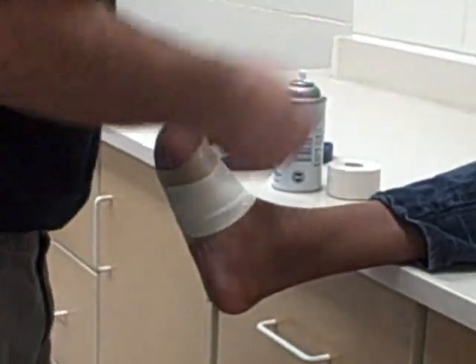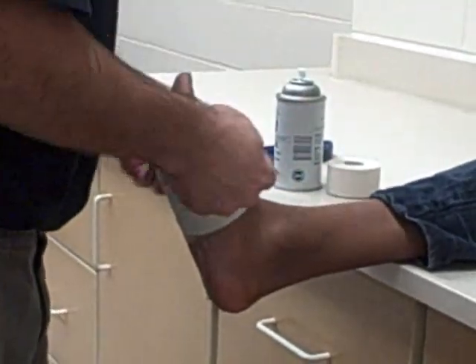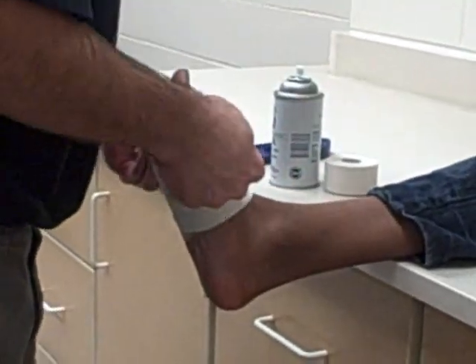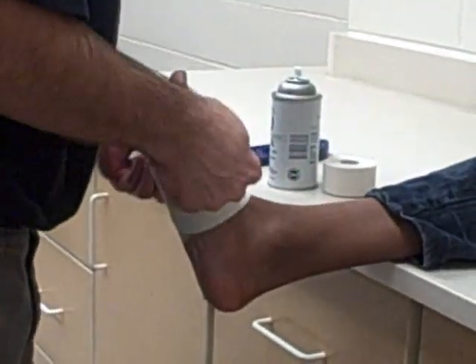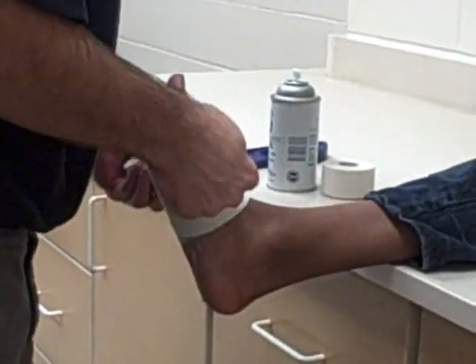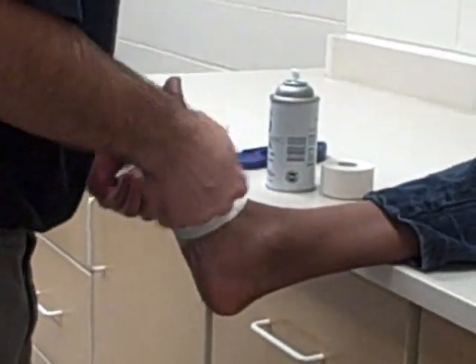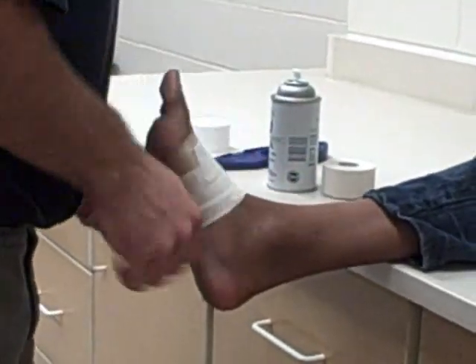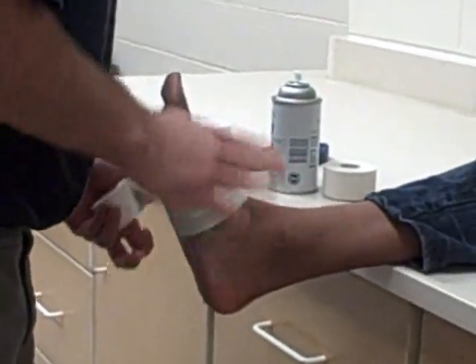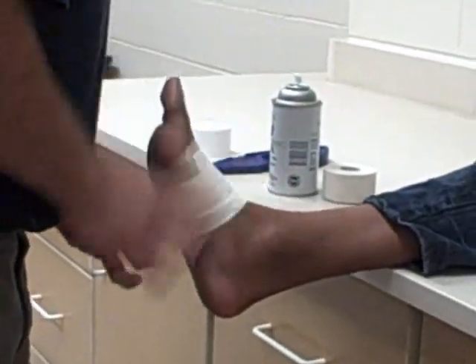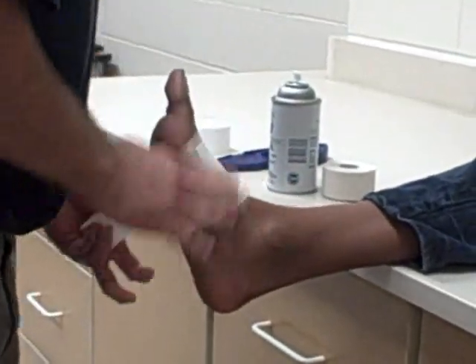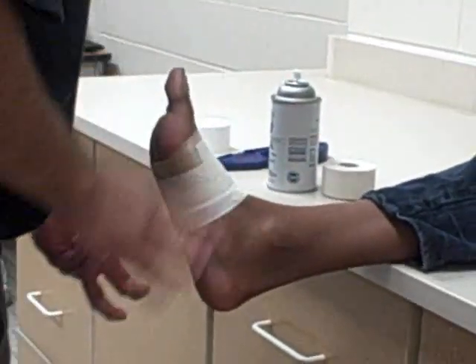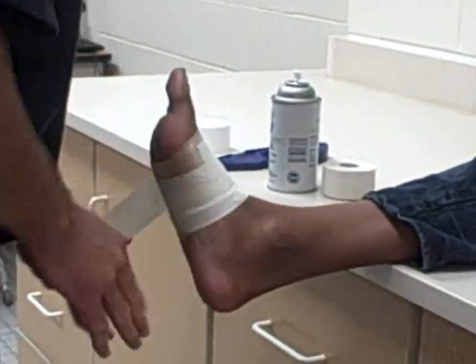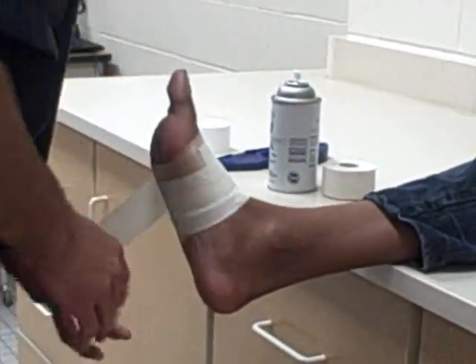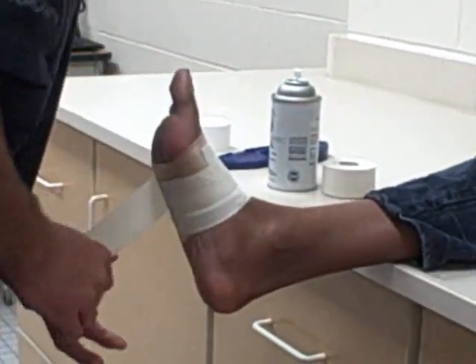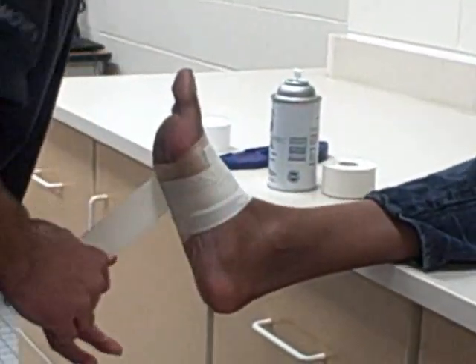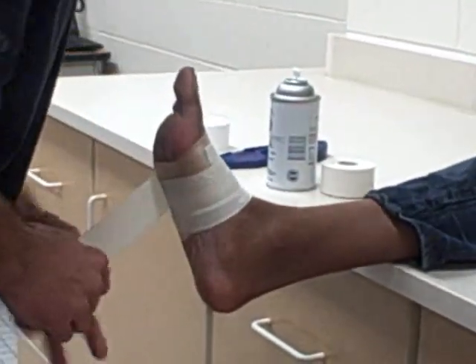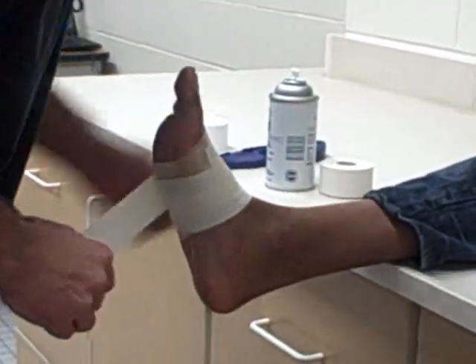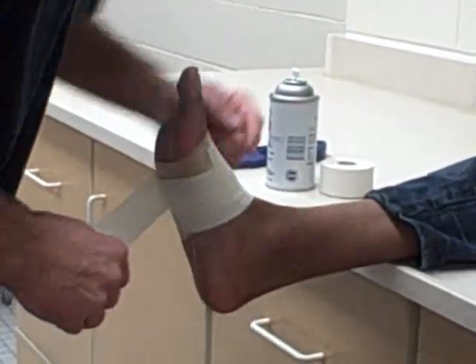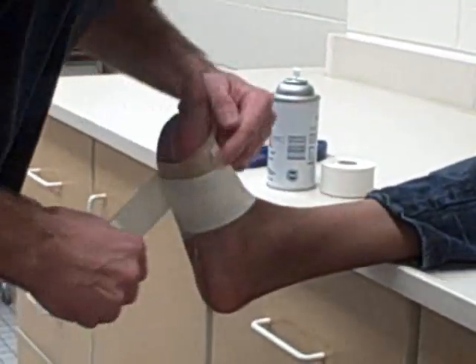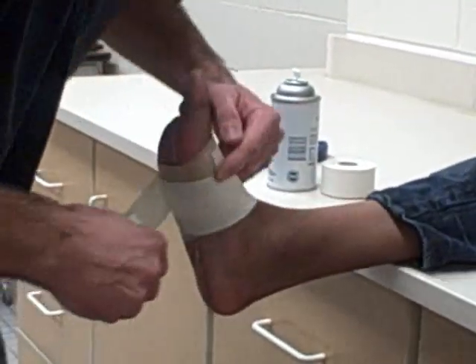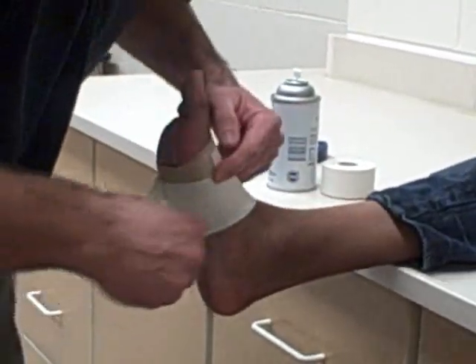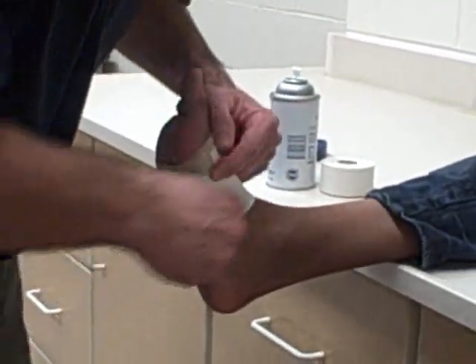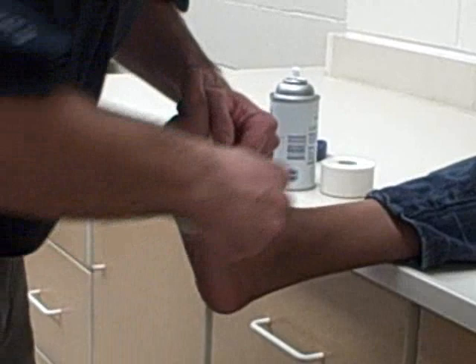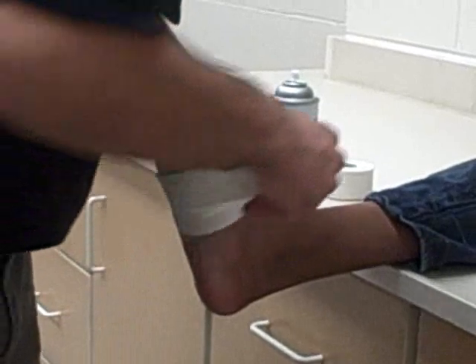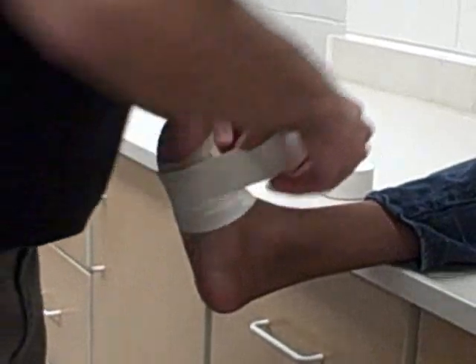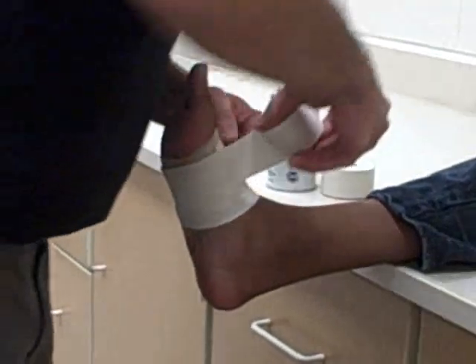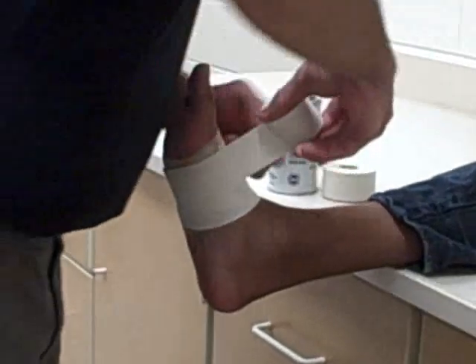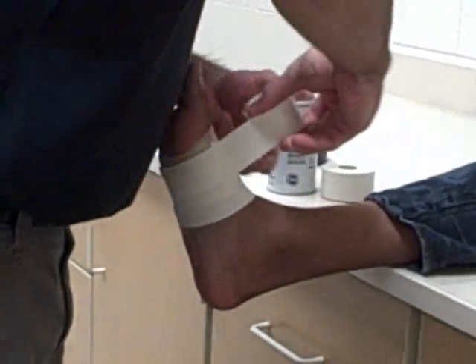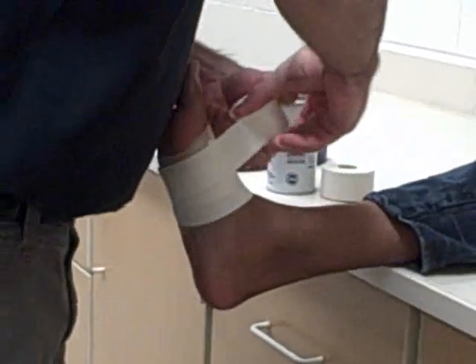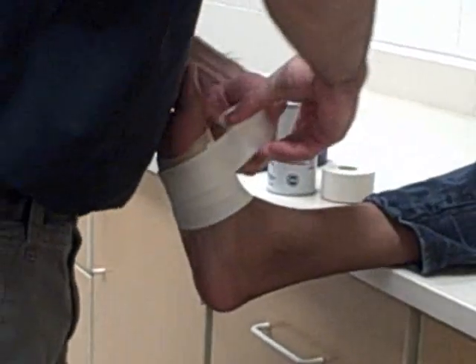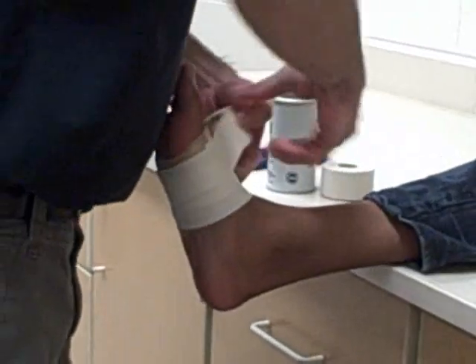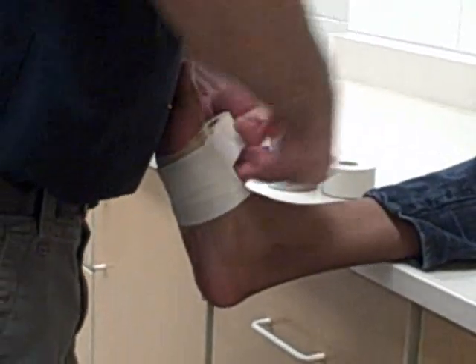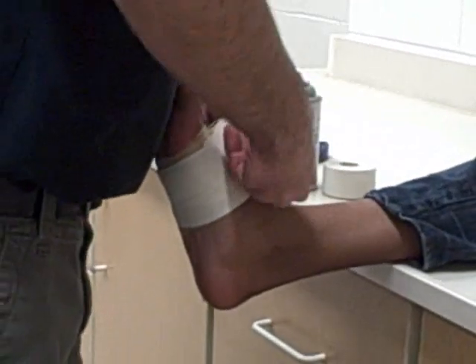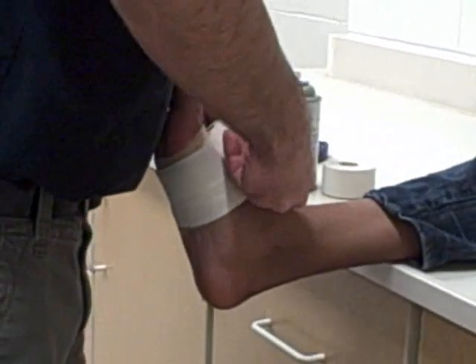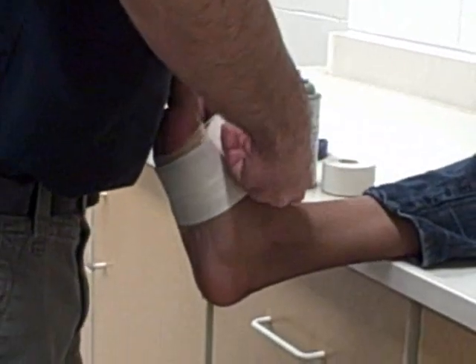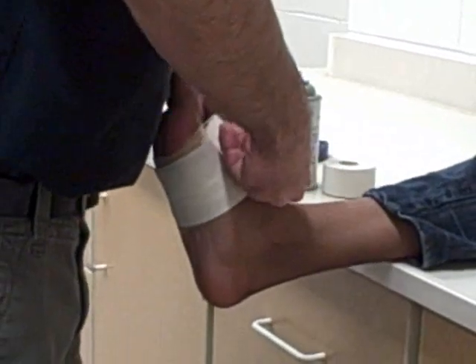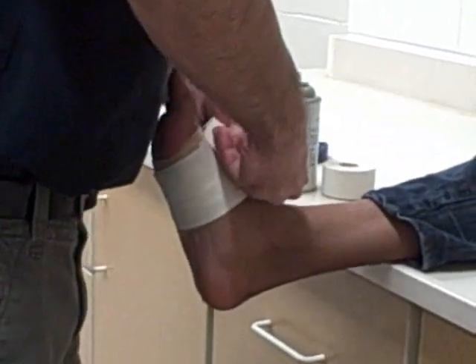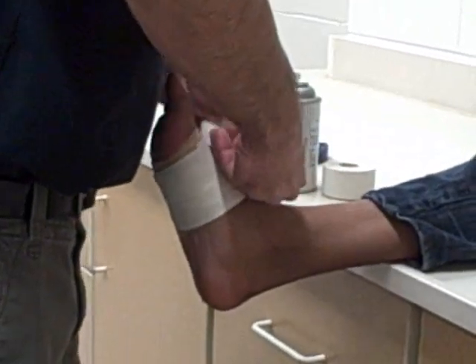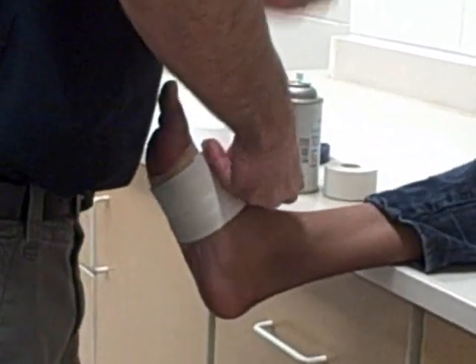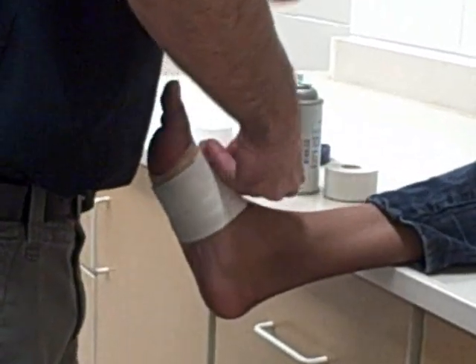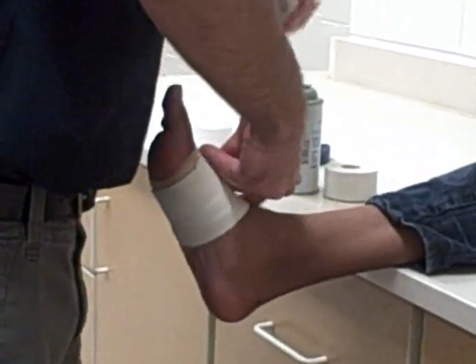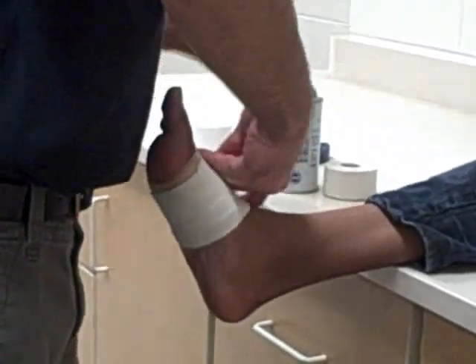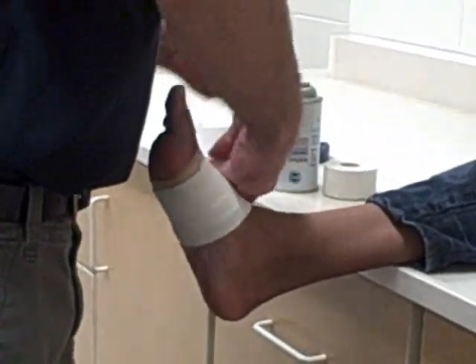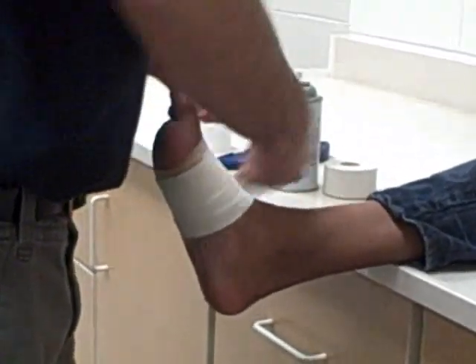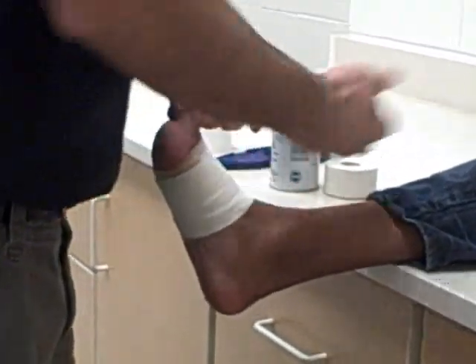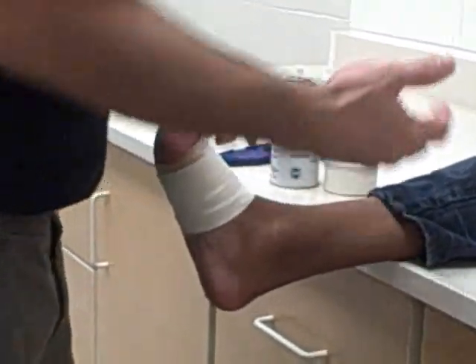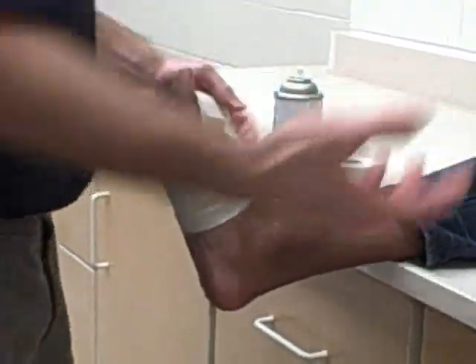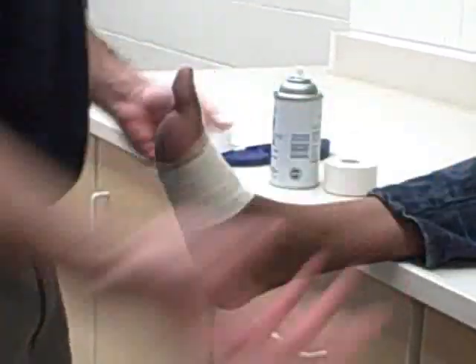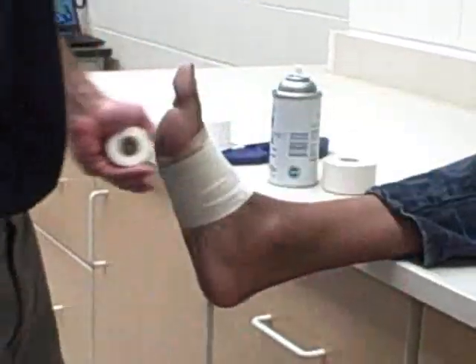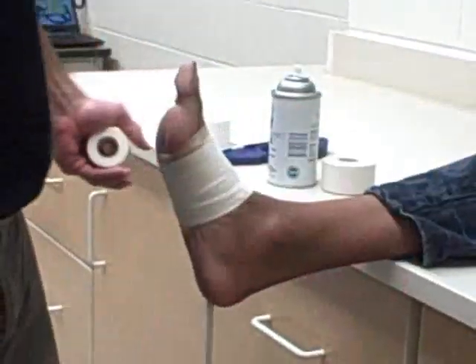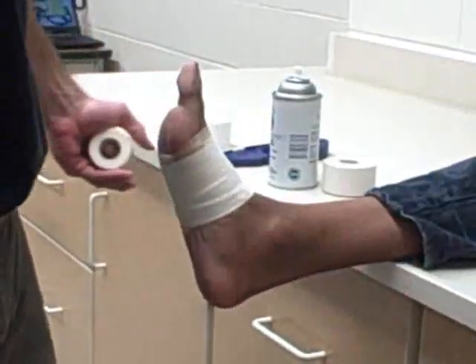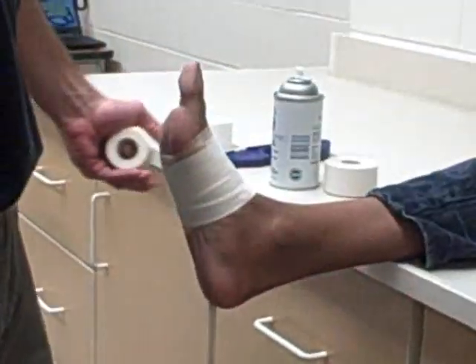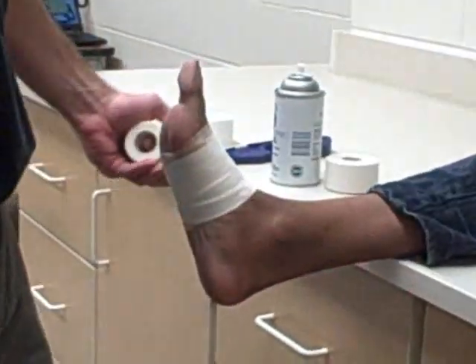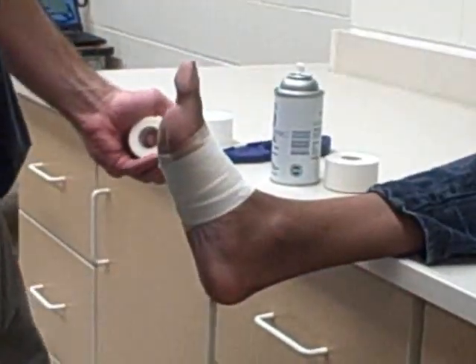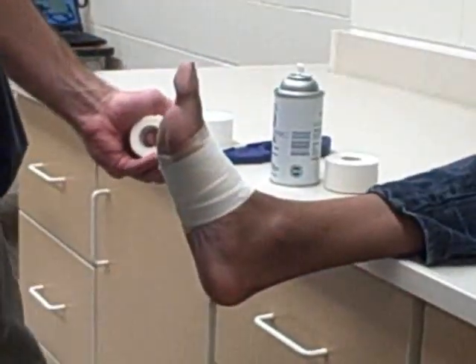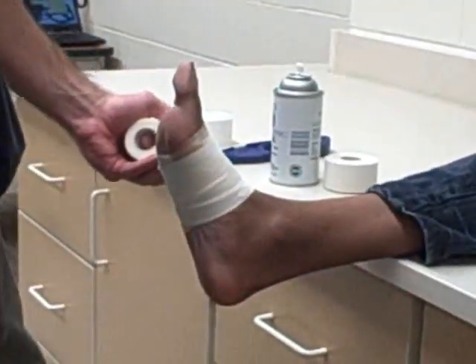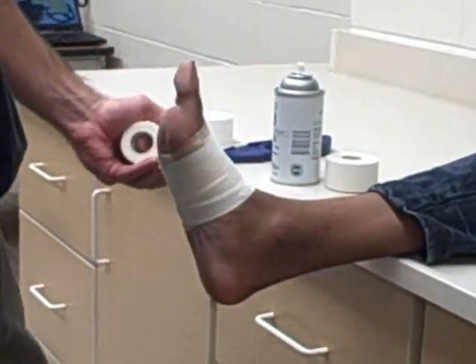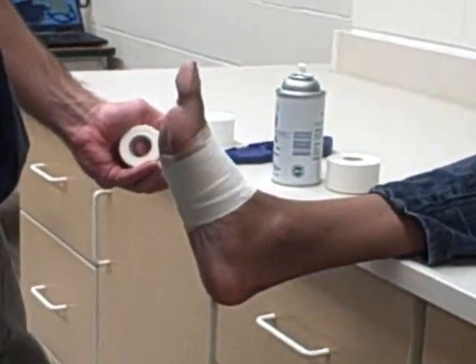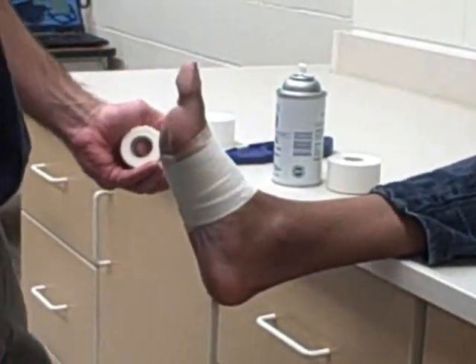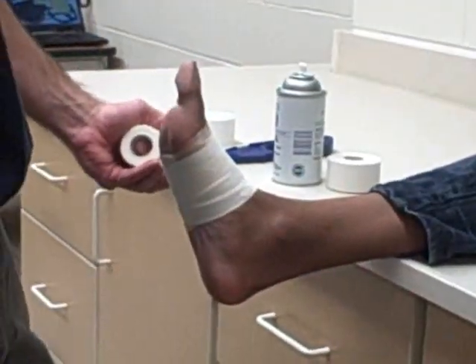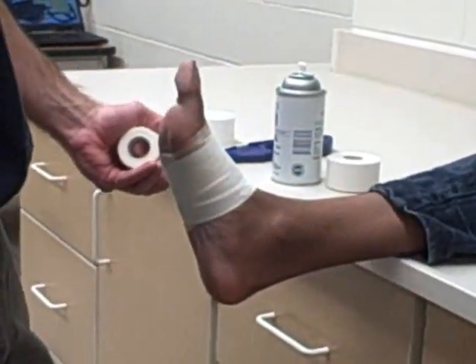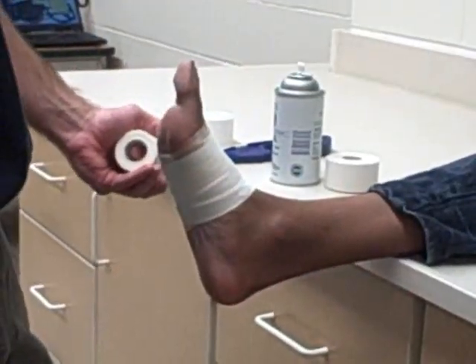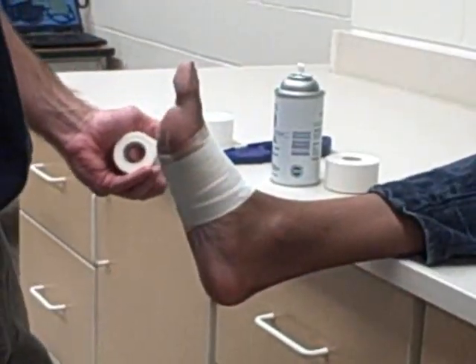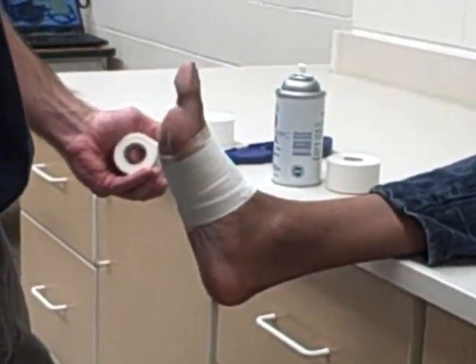On a bigger foot you may have to do more than three strips, but usually three strips is going to be enough — and that's our simple arch right there.